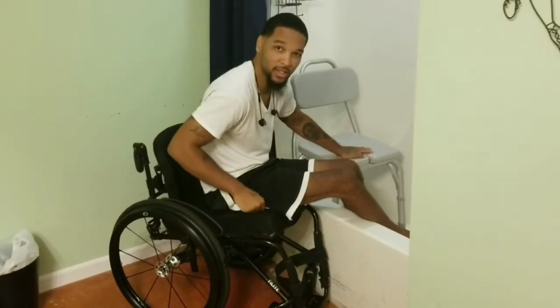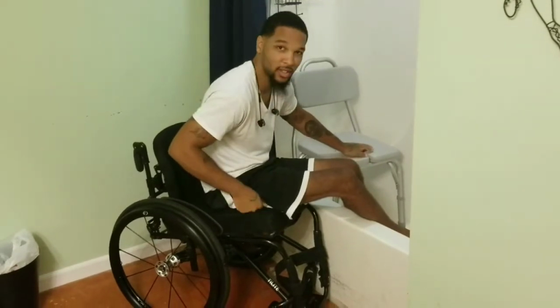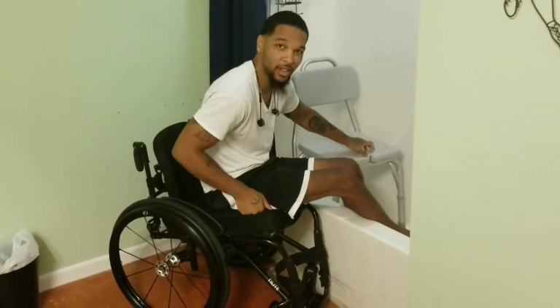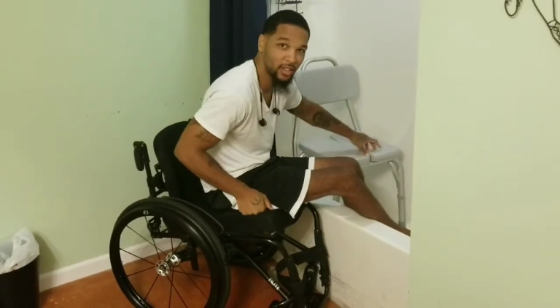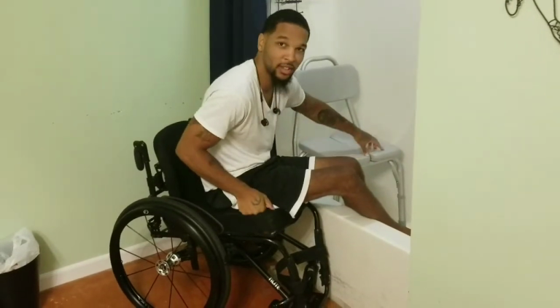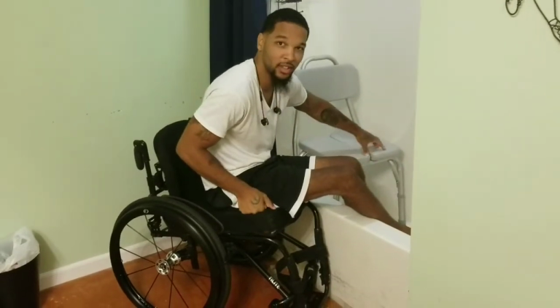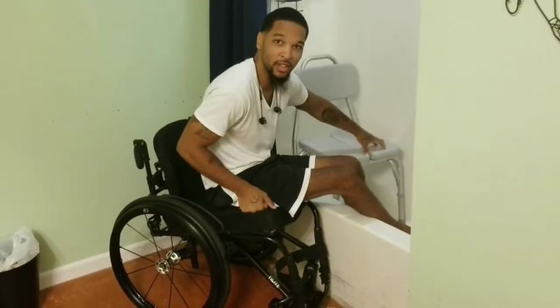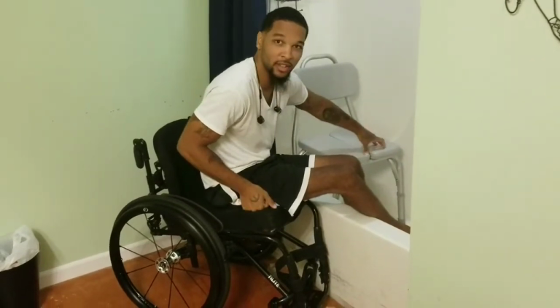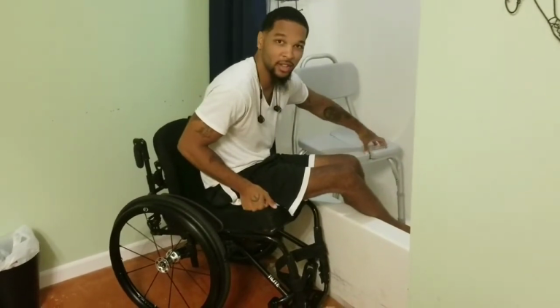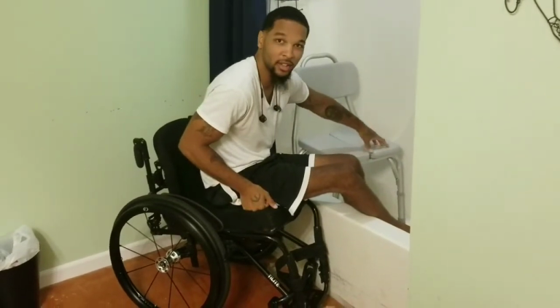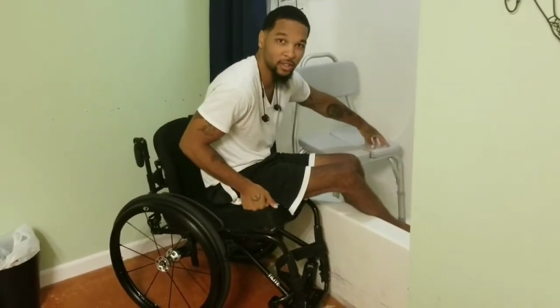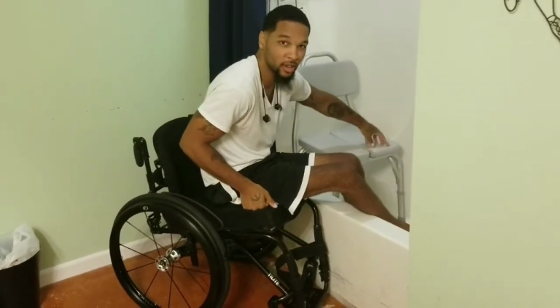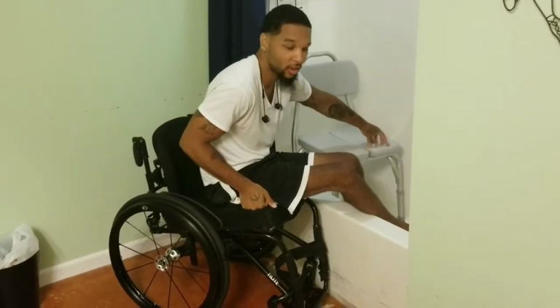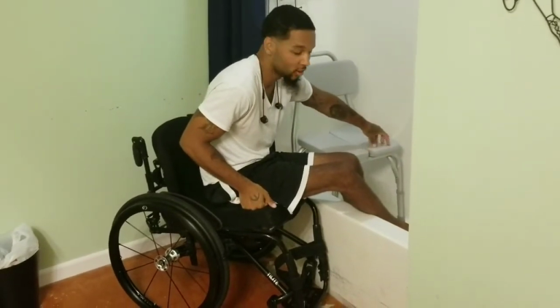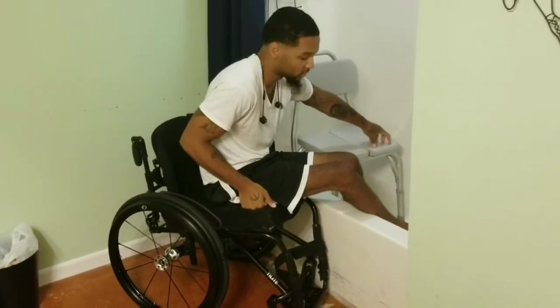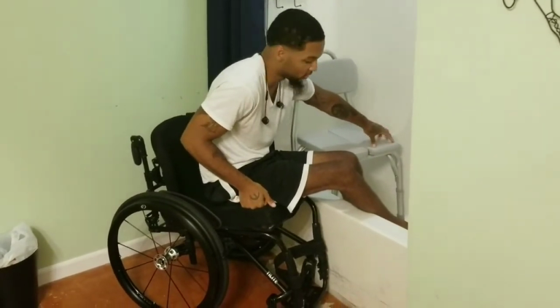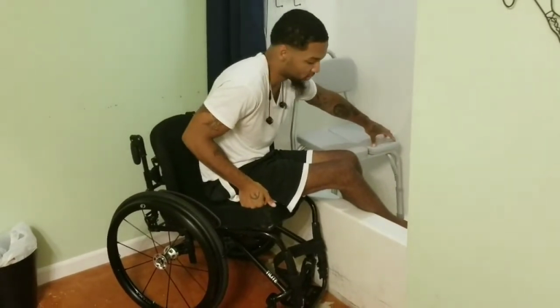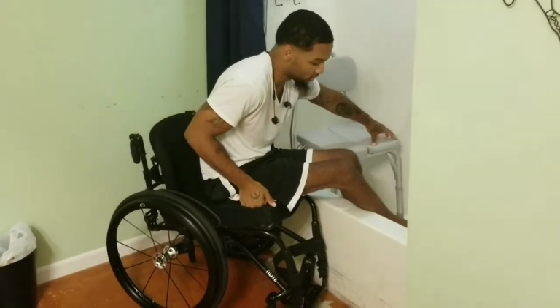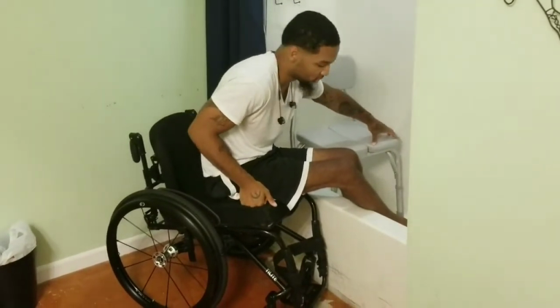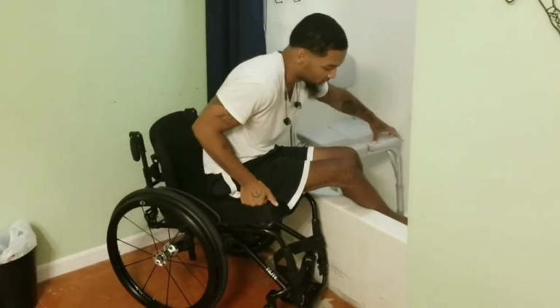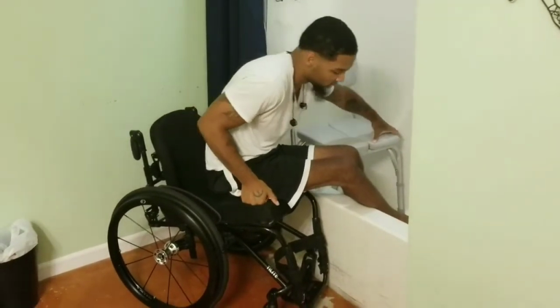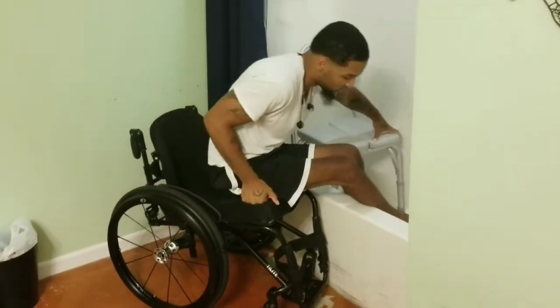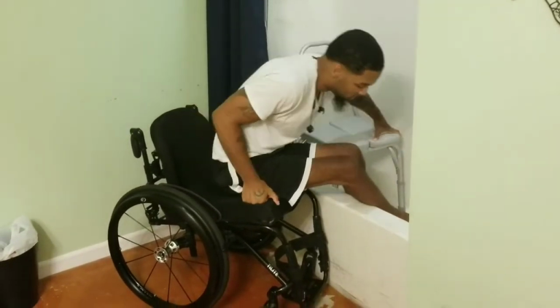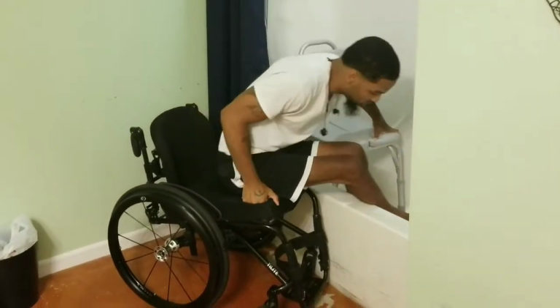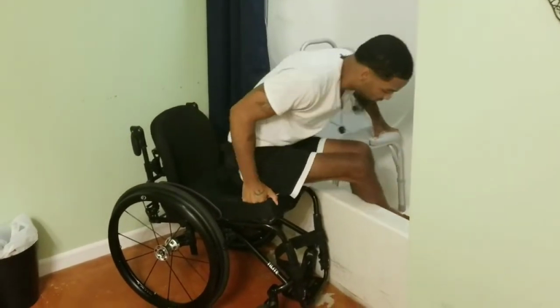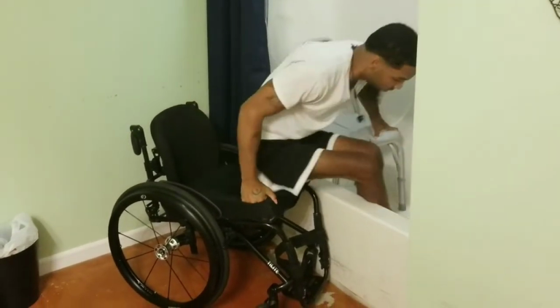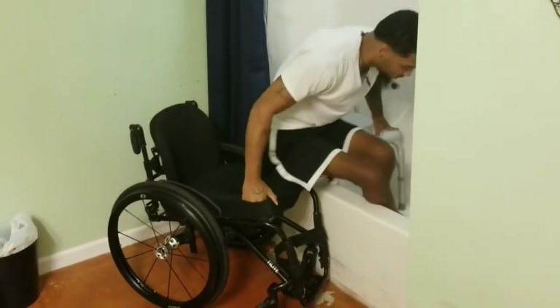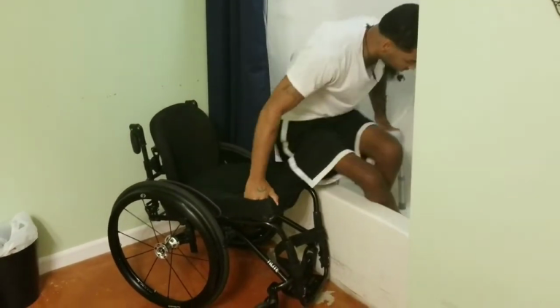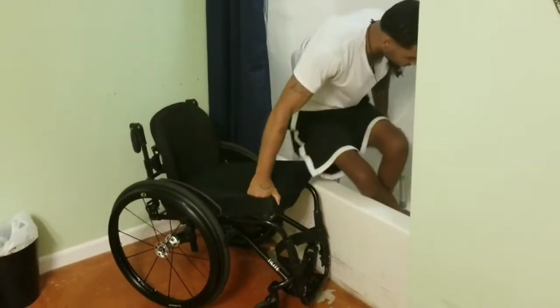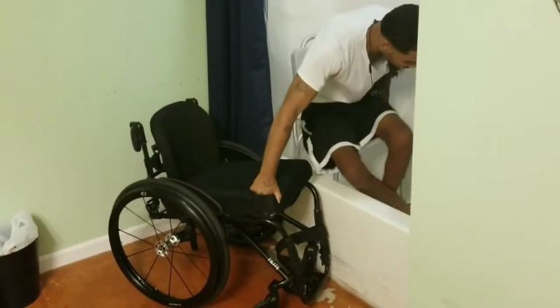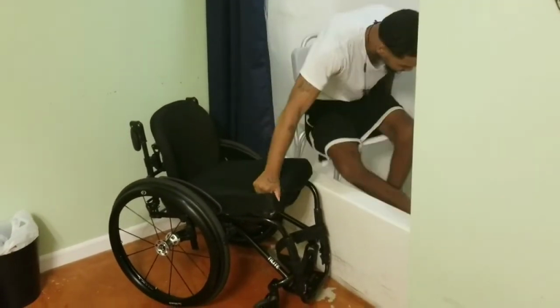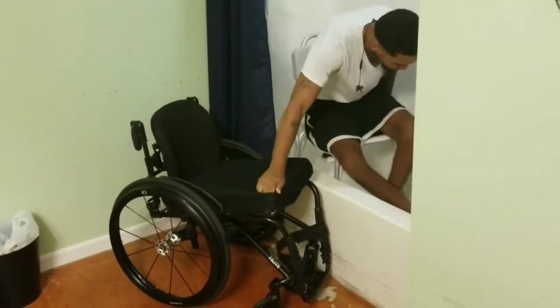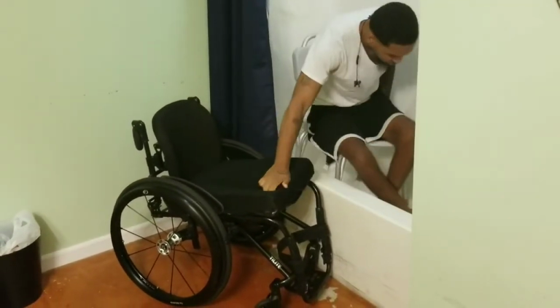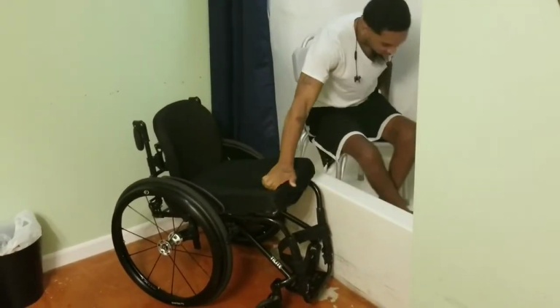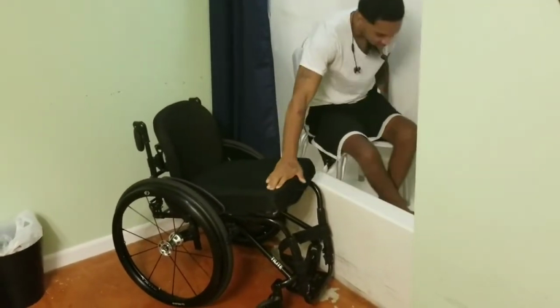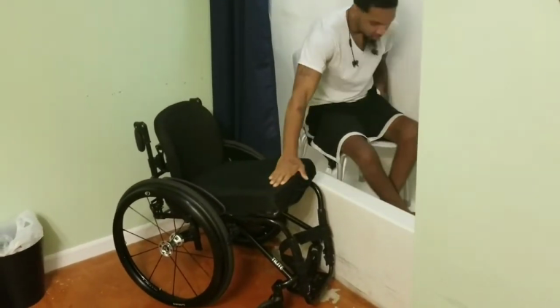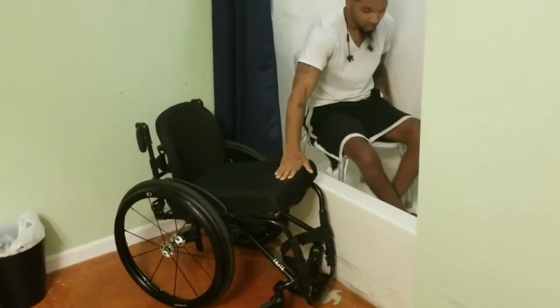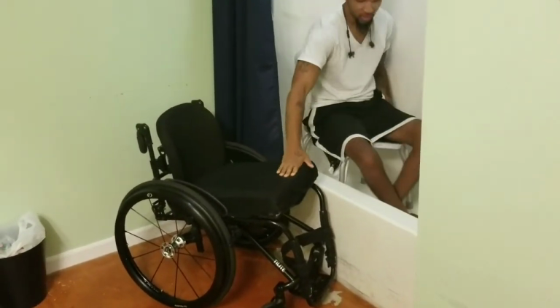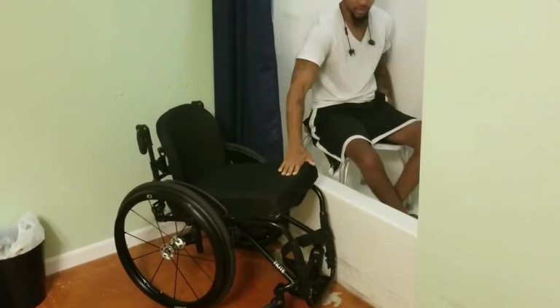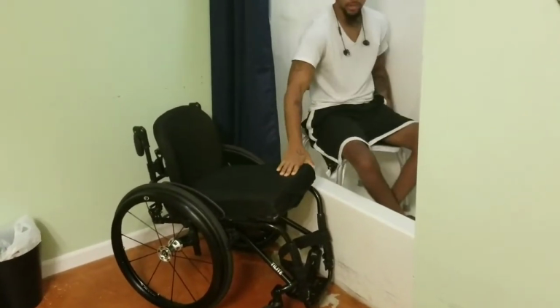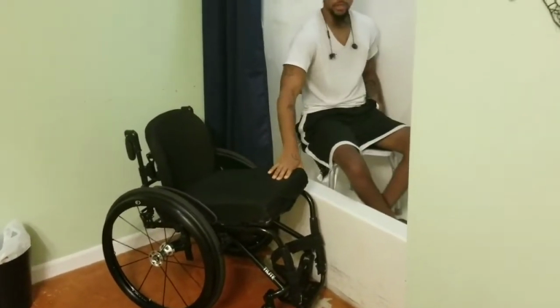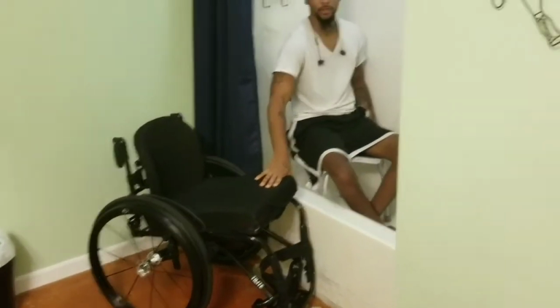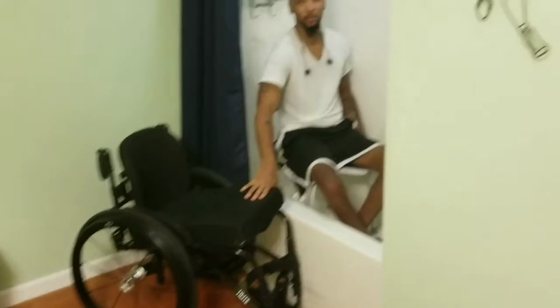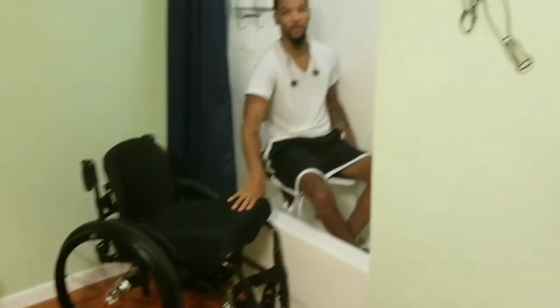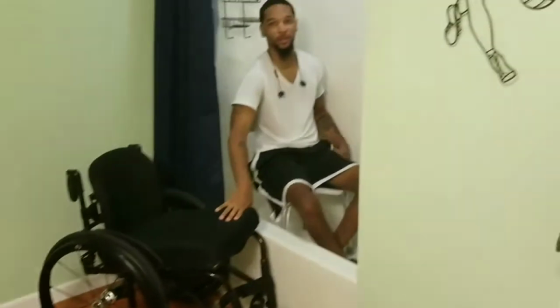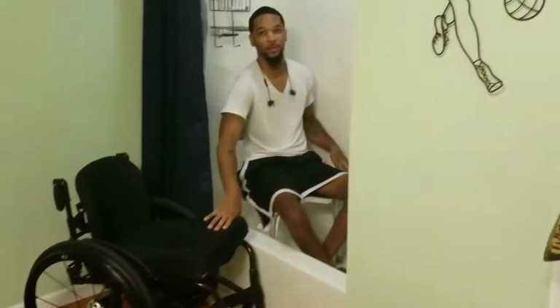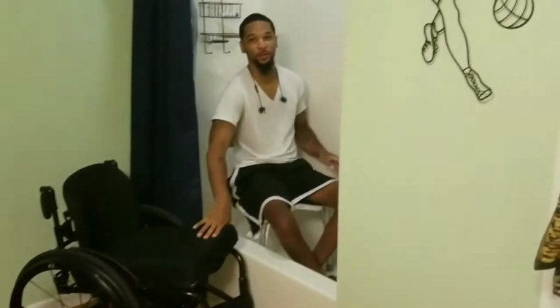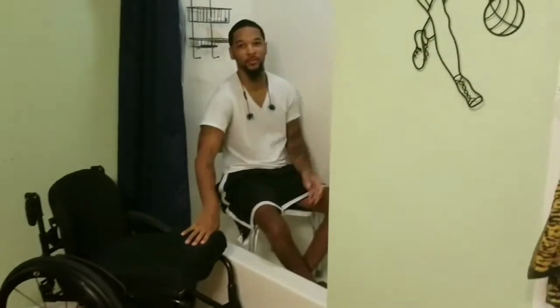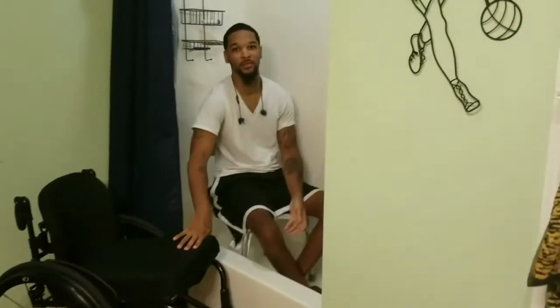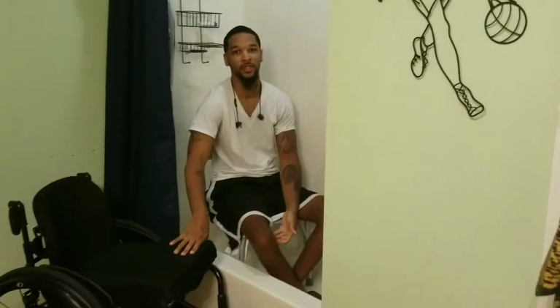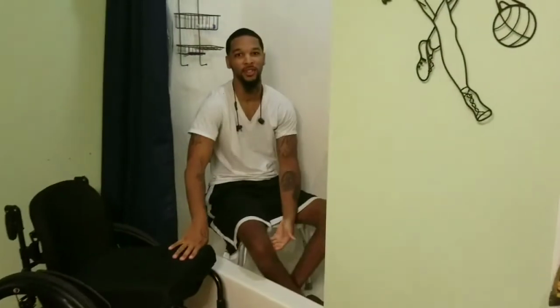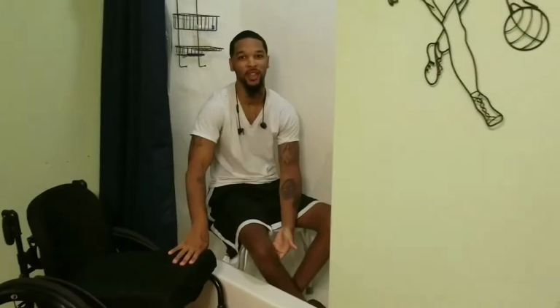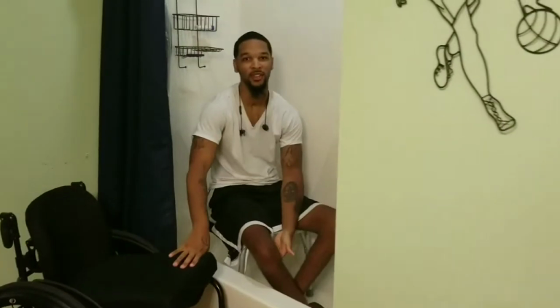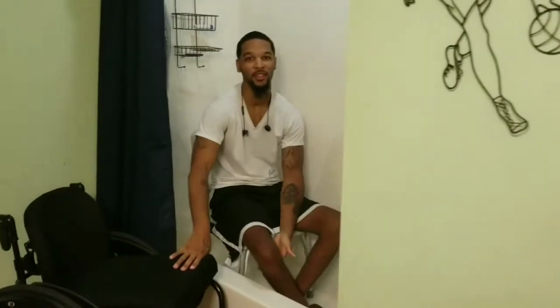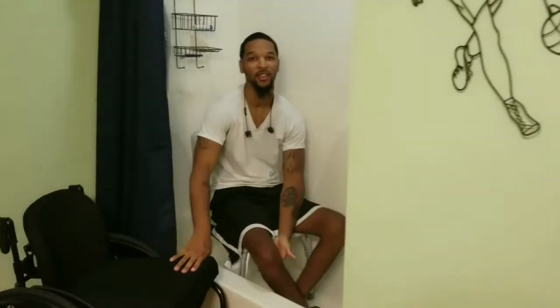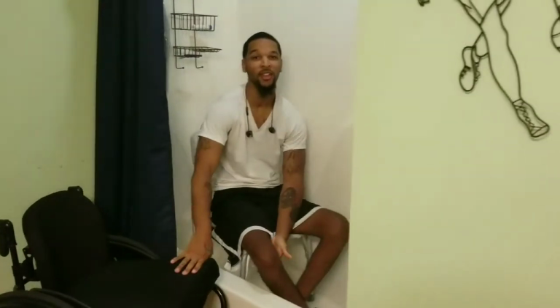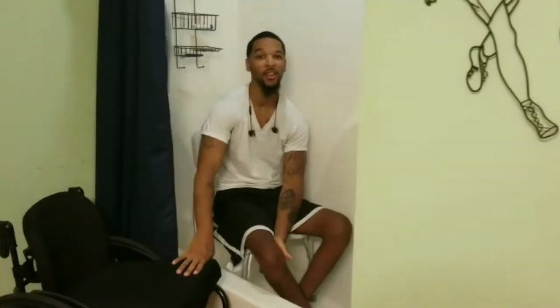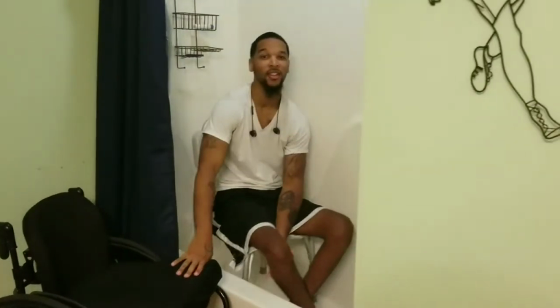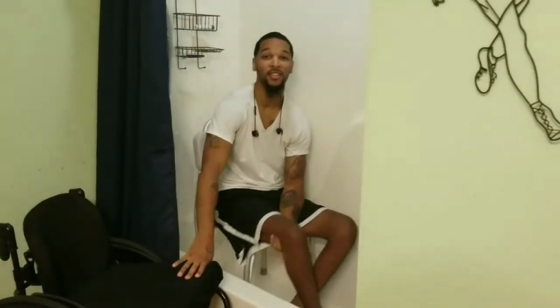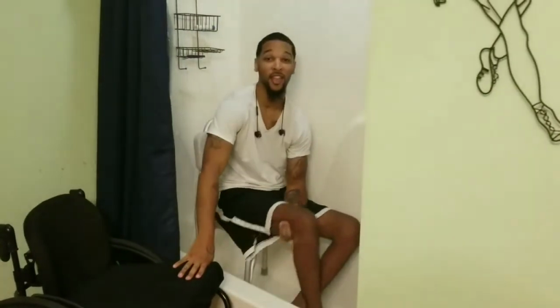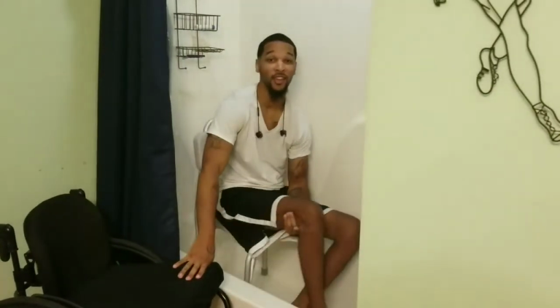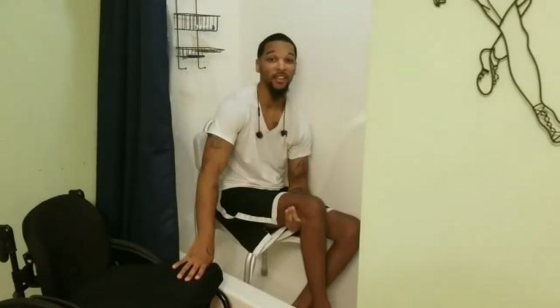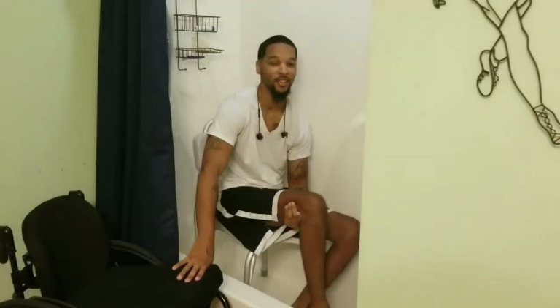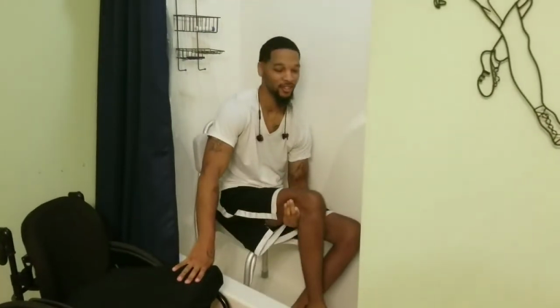It's just like getting in and out of the car. Boom — it's that easy.